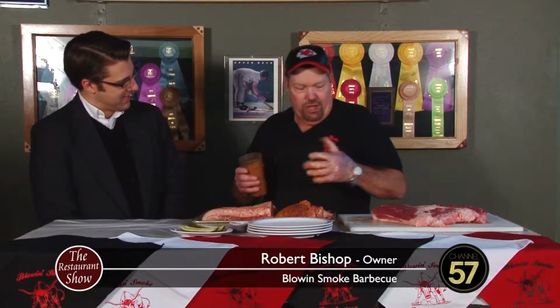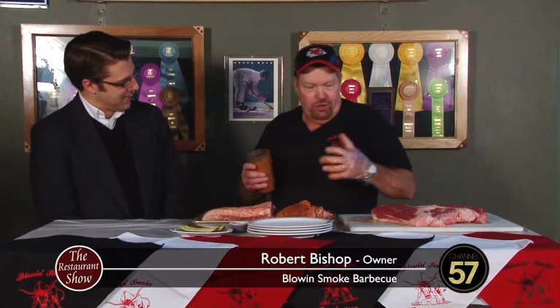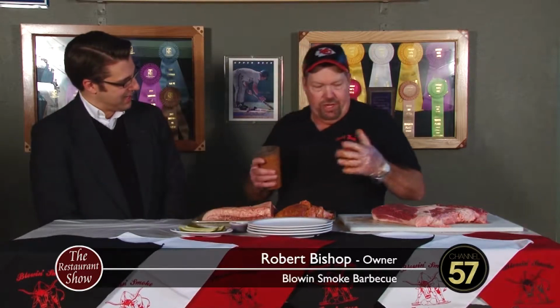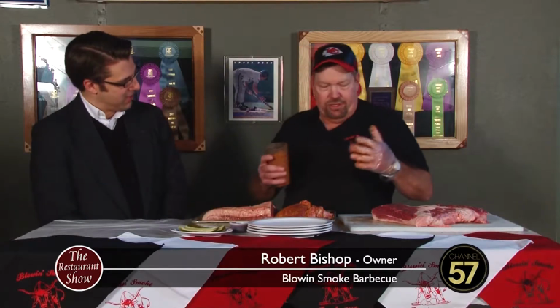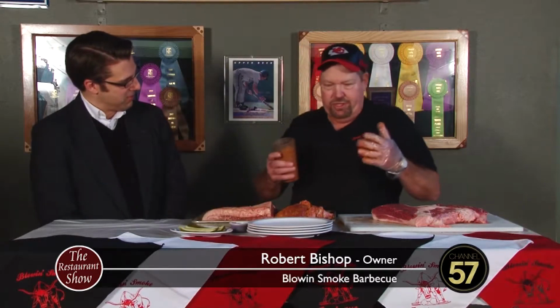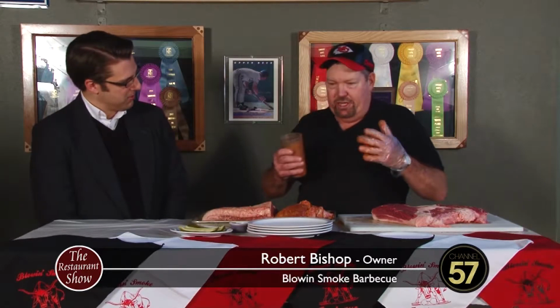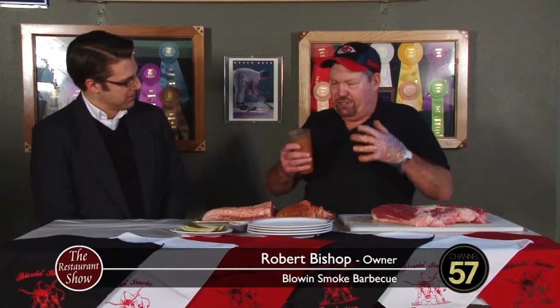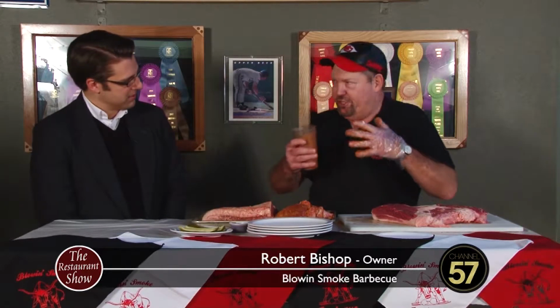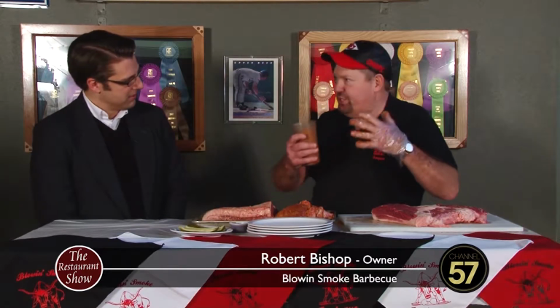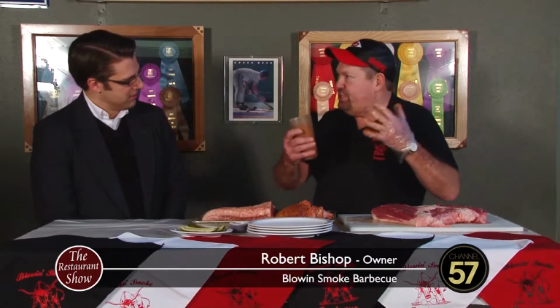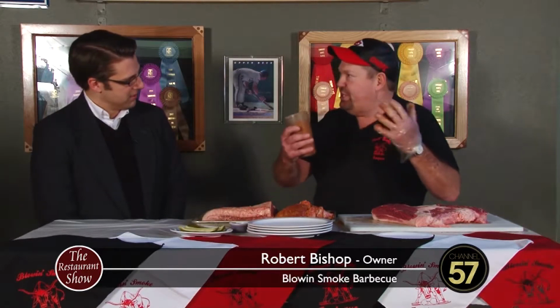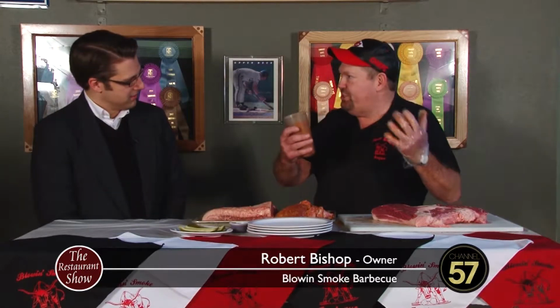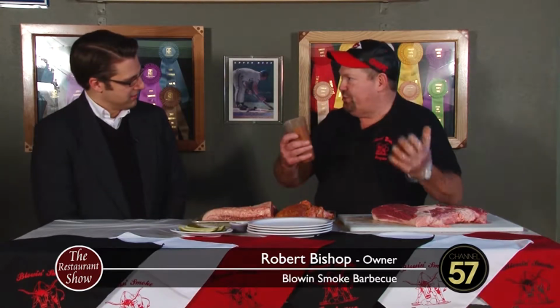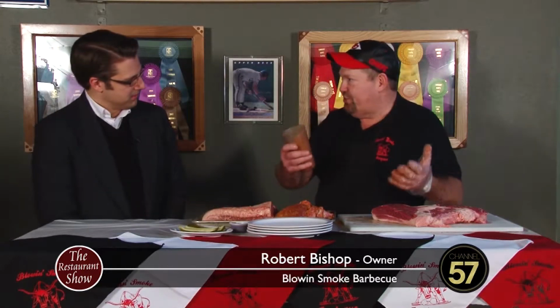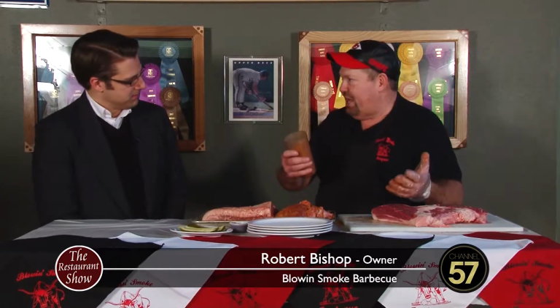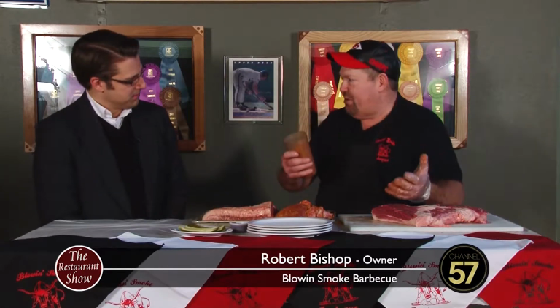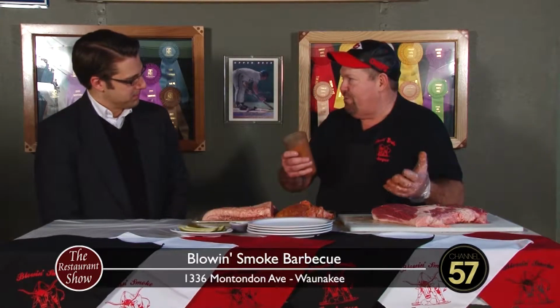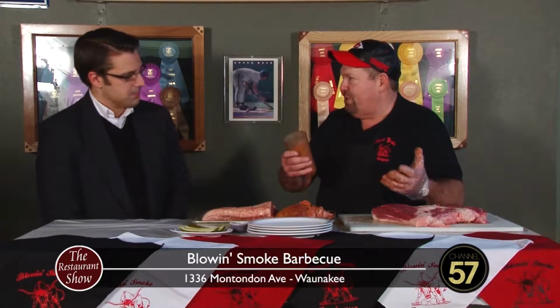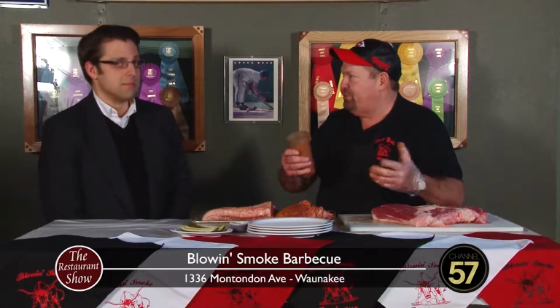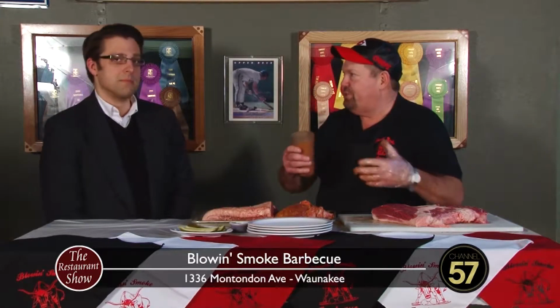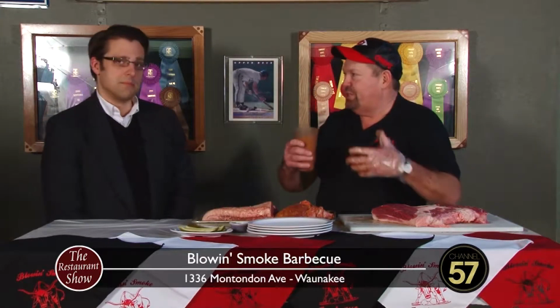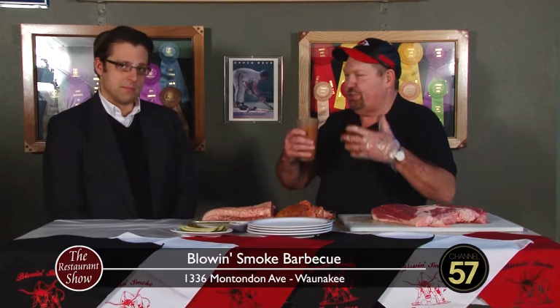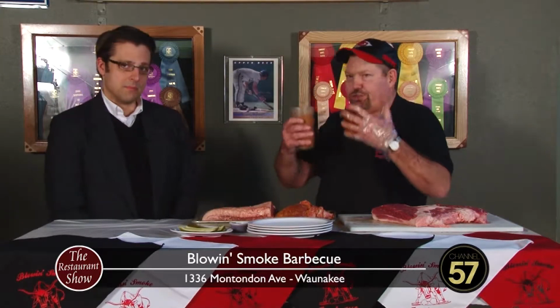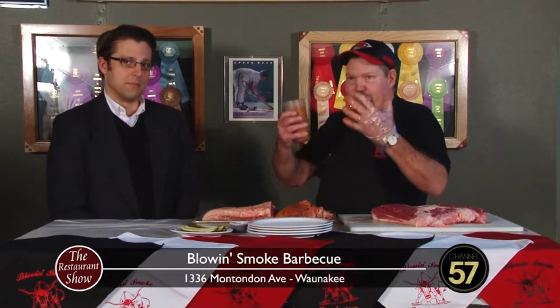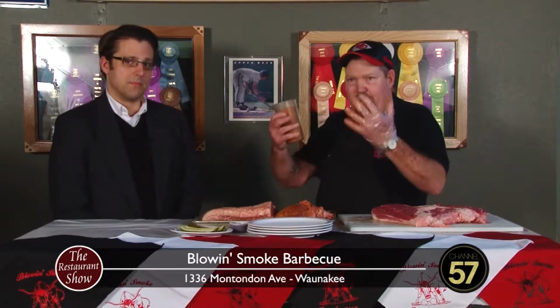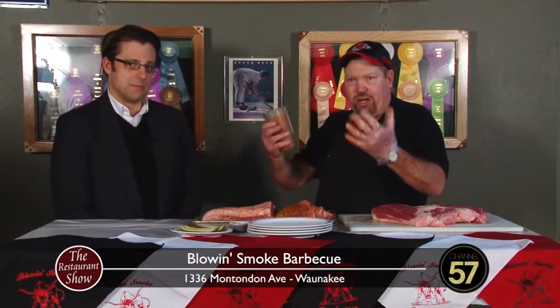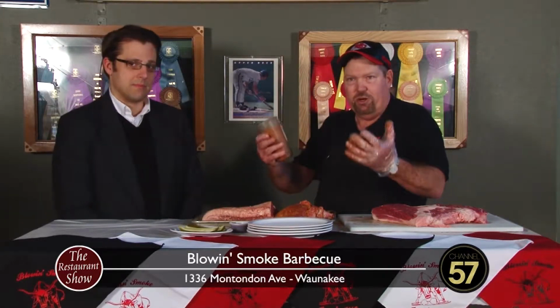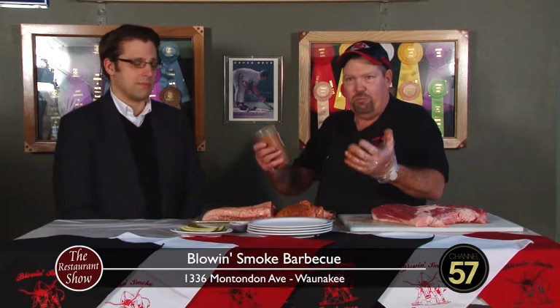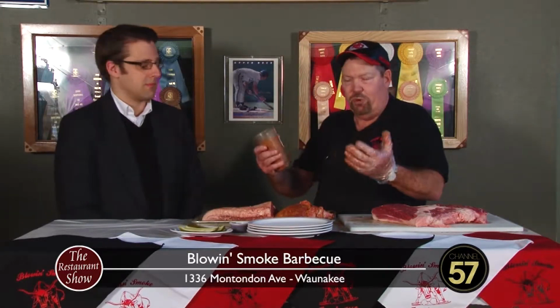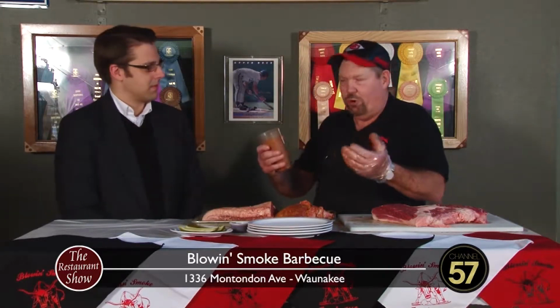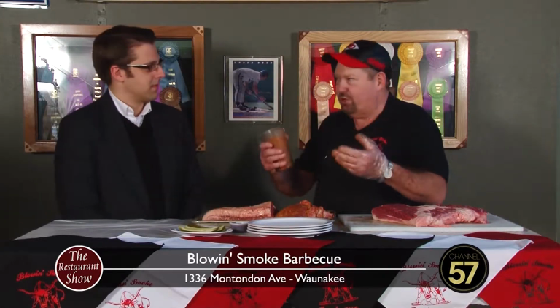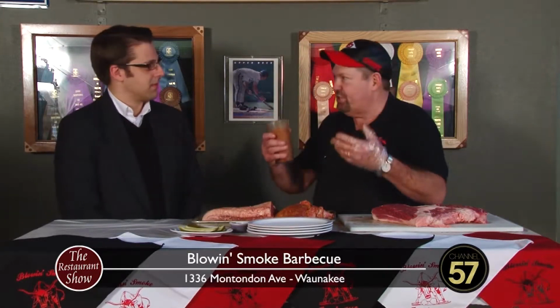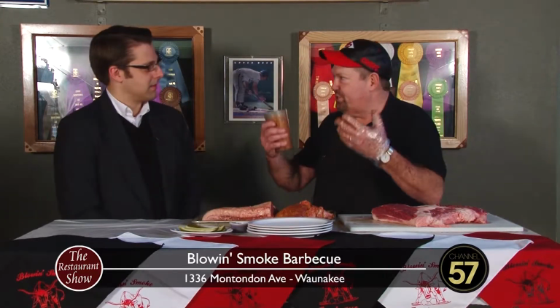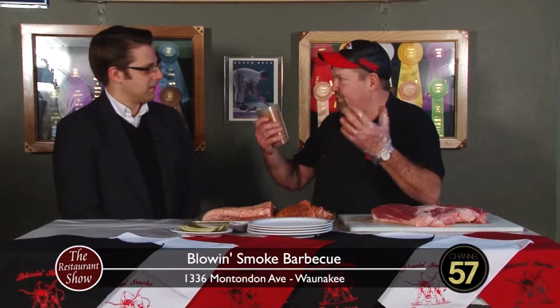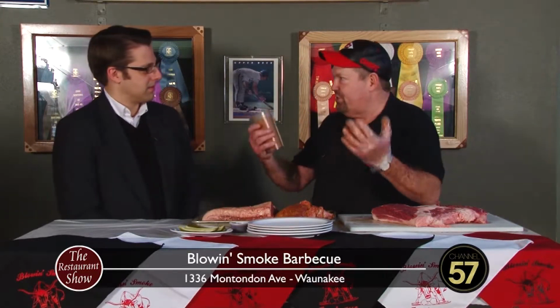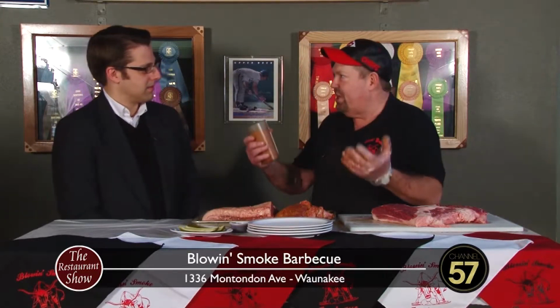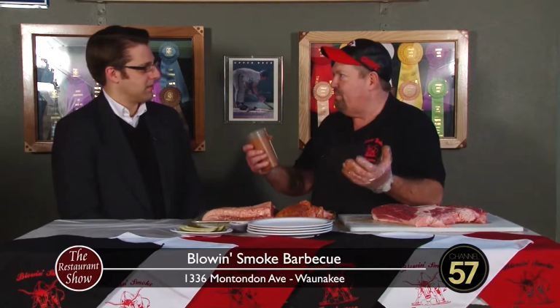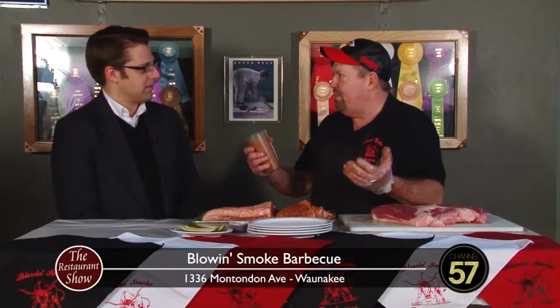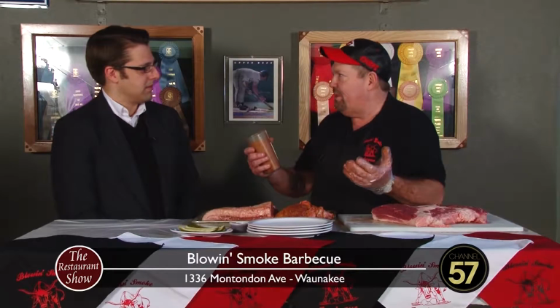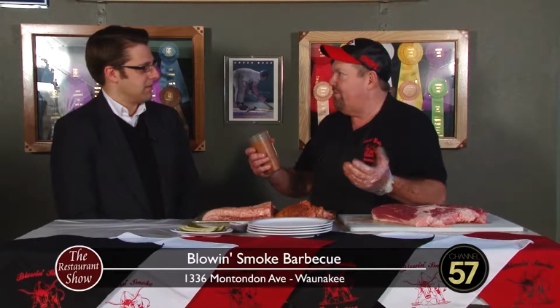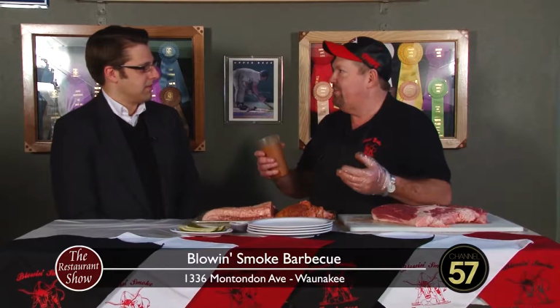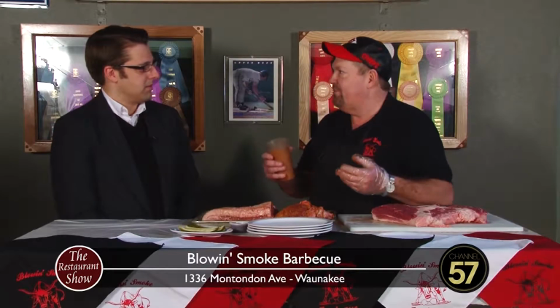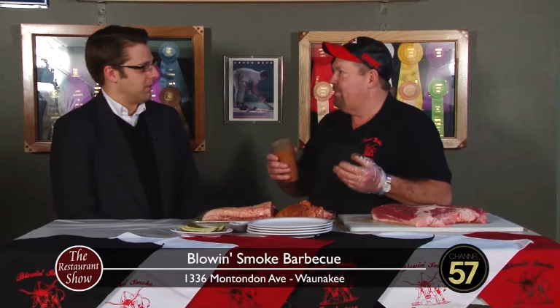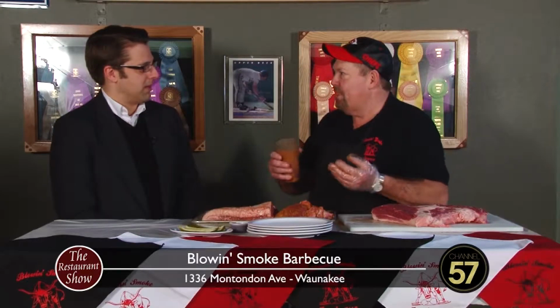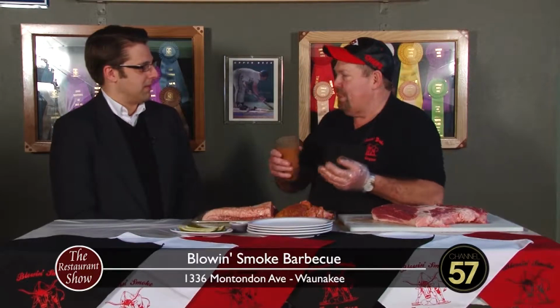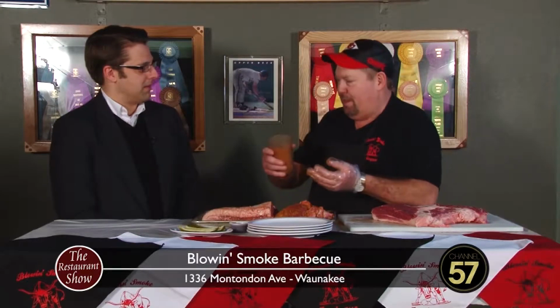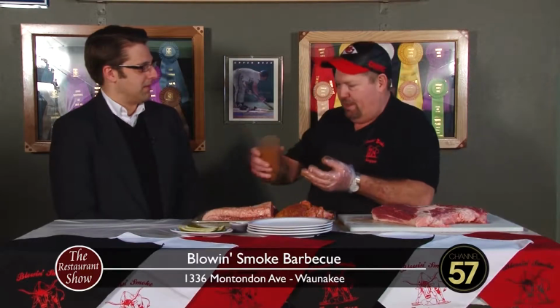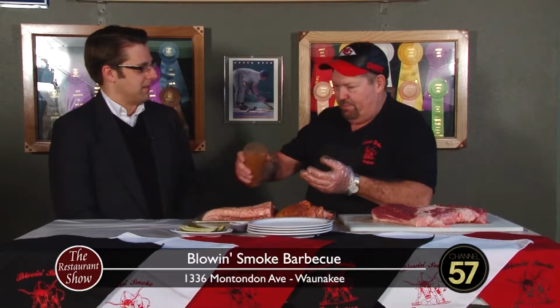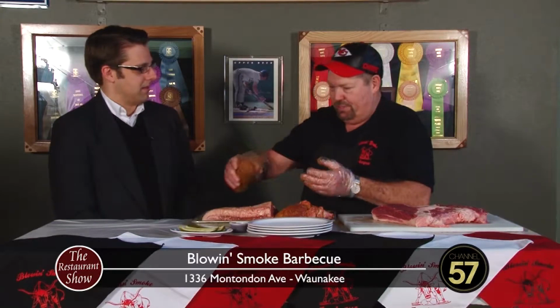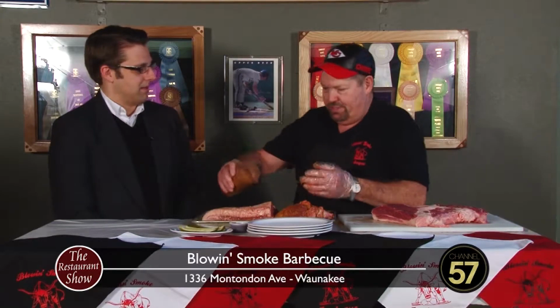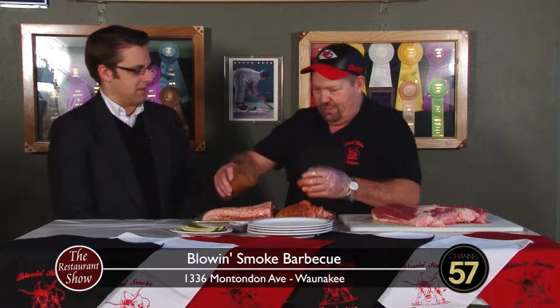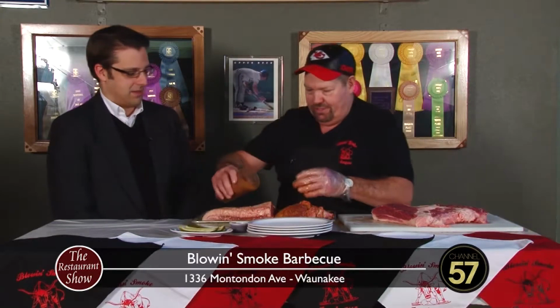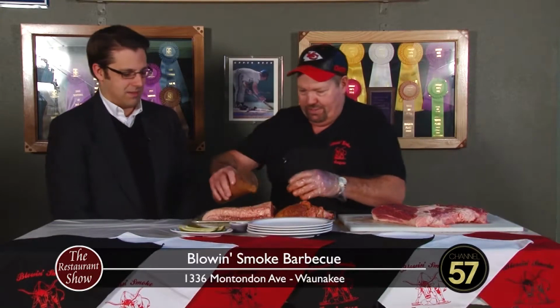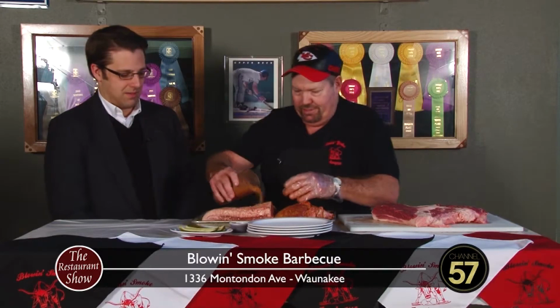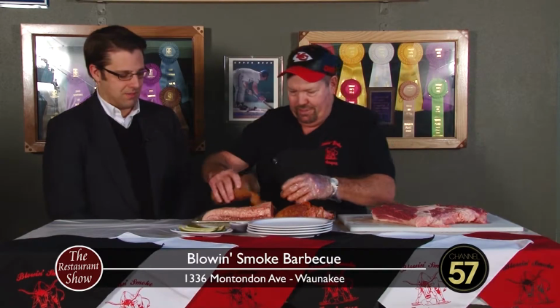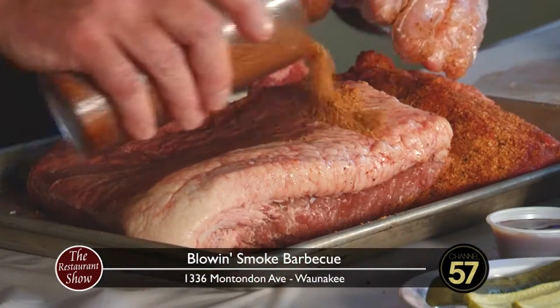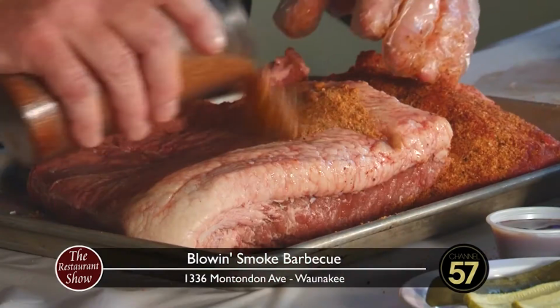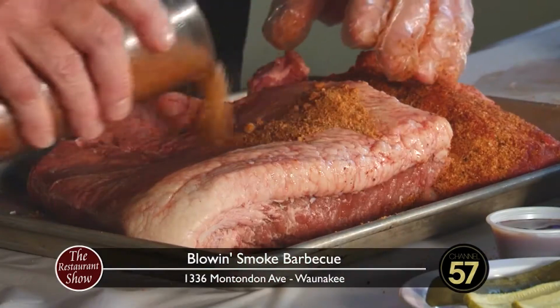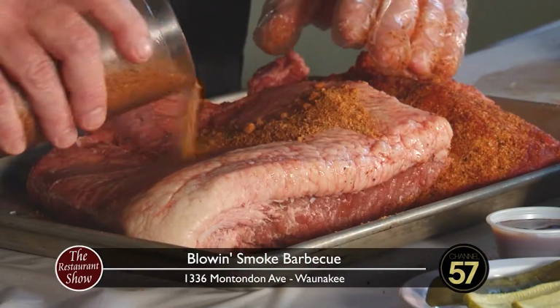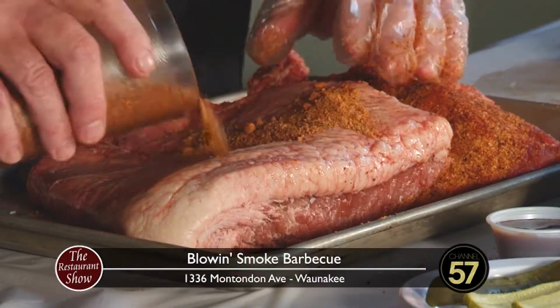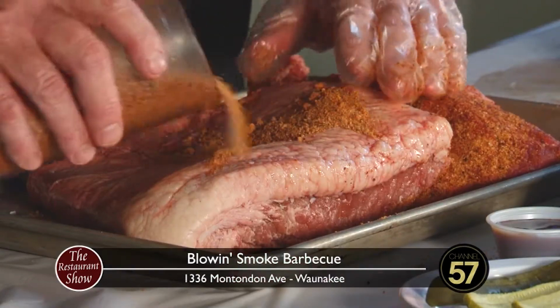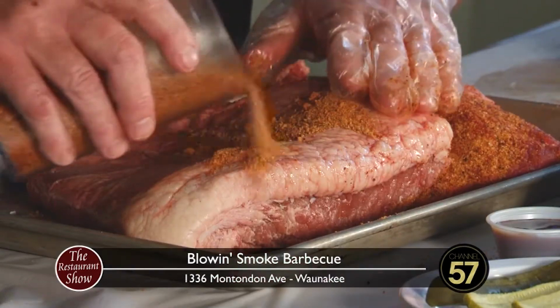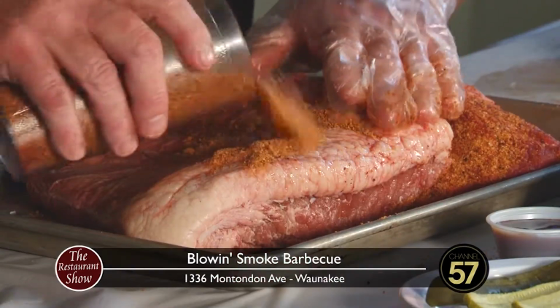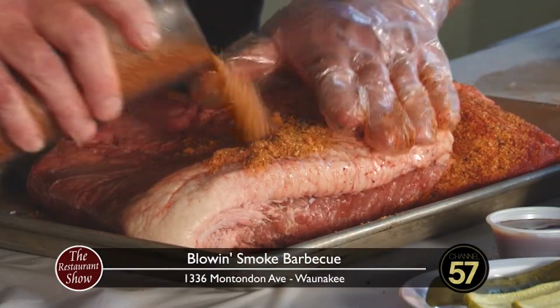You'll get six judges who'll try your ribs, six will try your pork, six will try your beef. So we're kind of getting a taste of the process here.